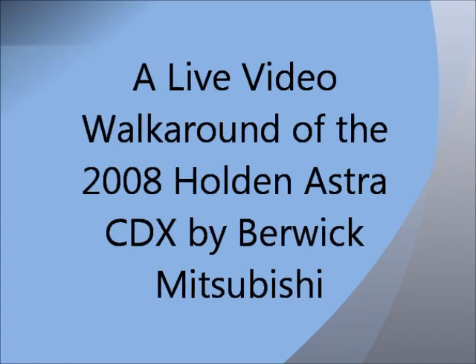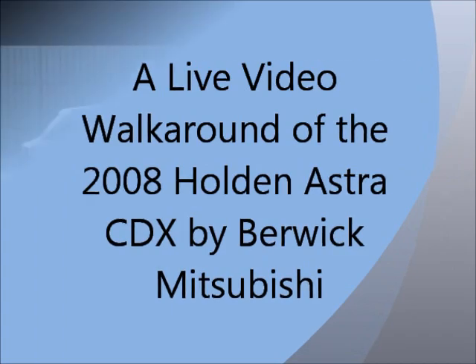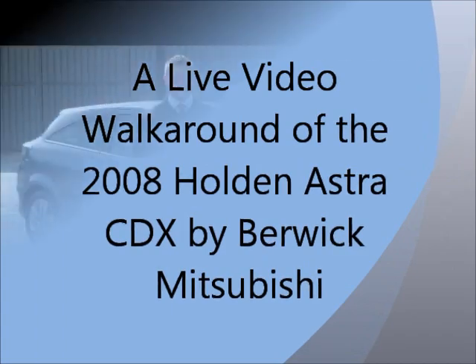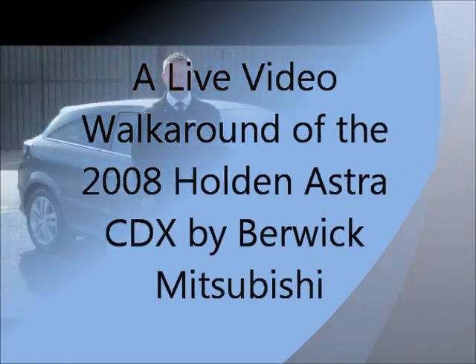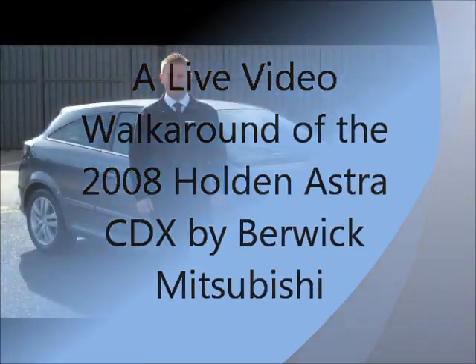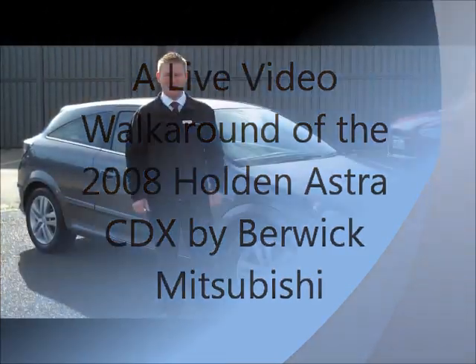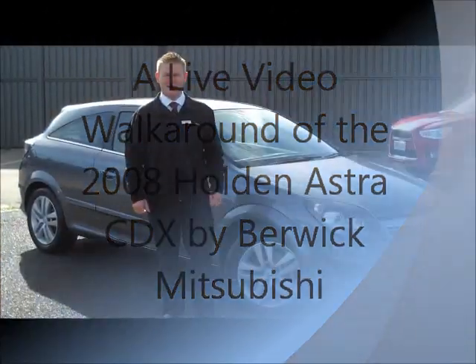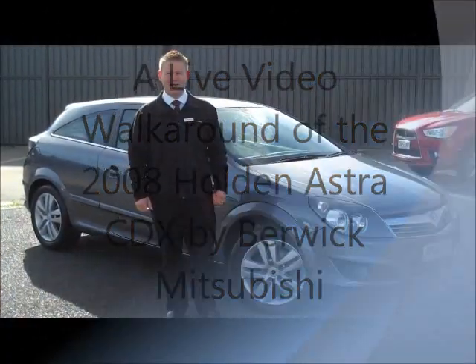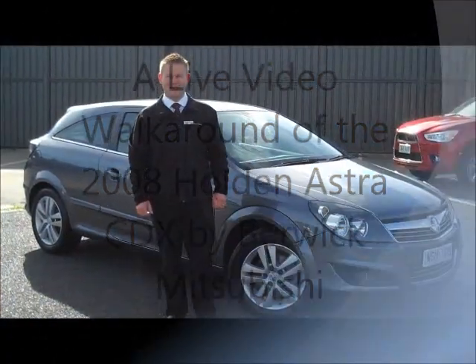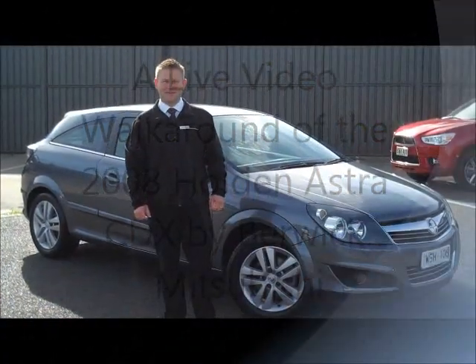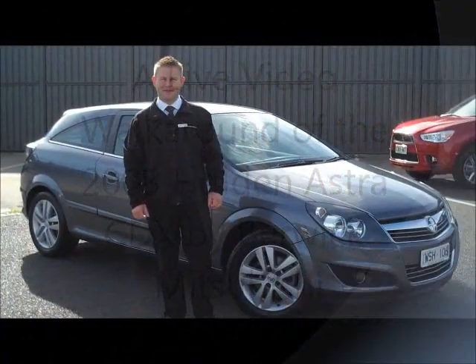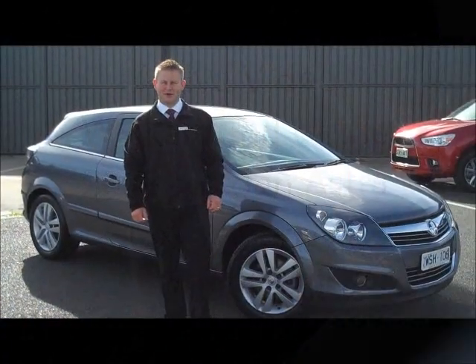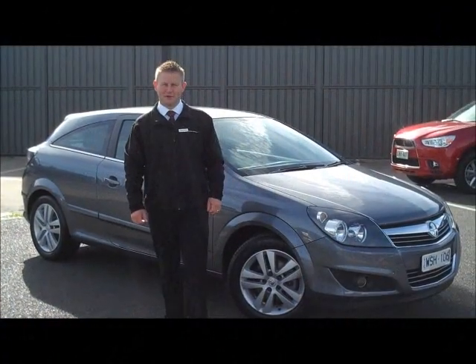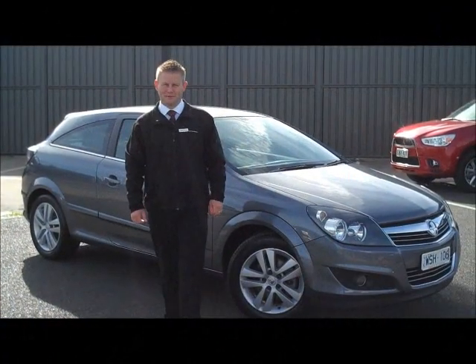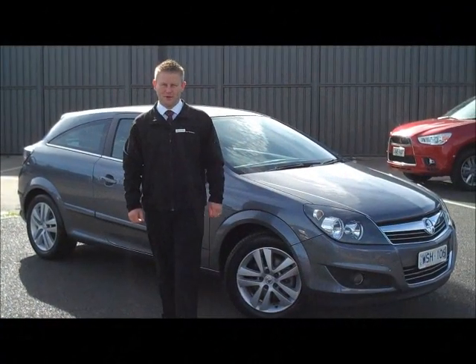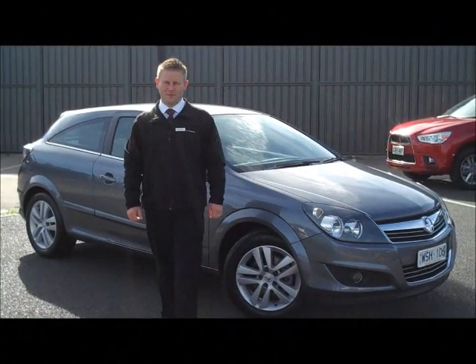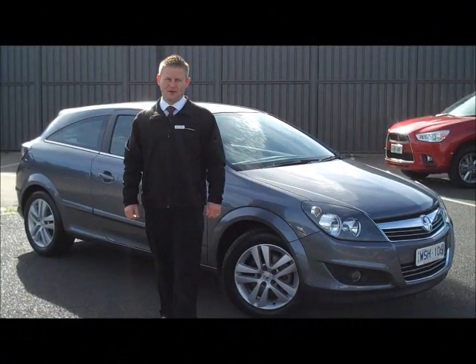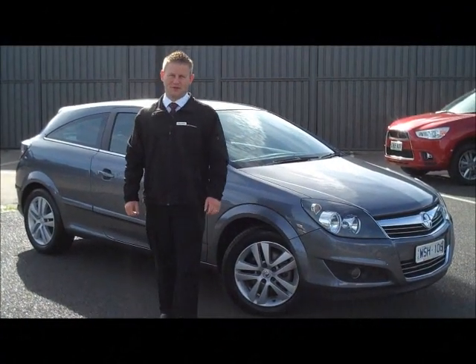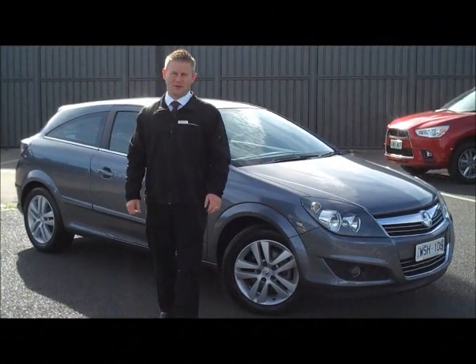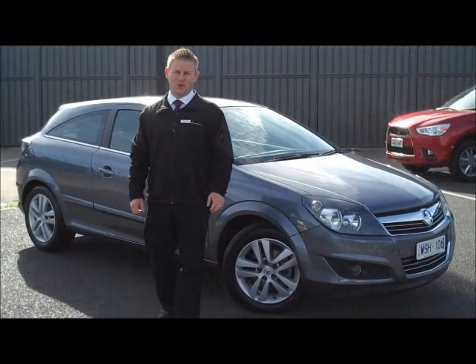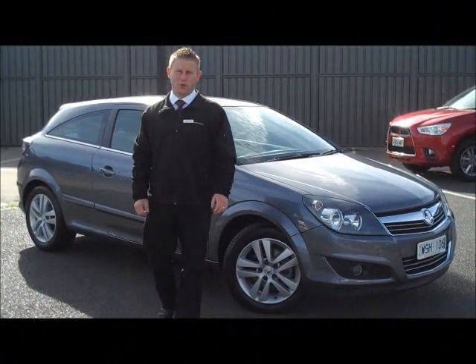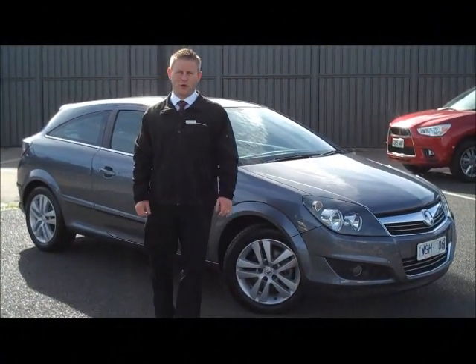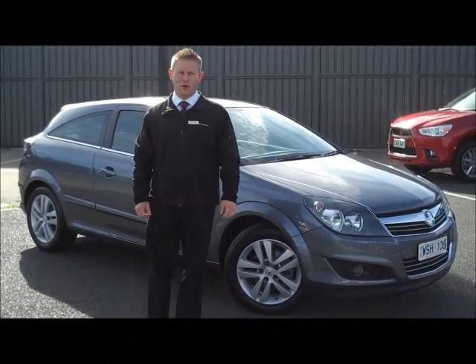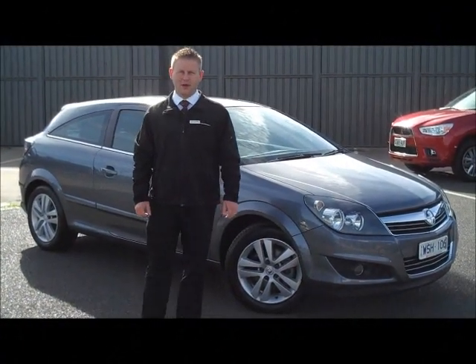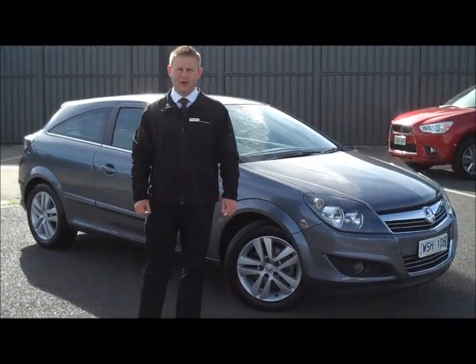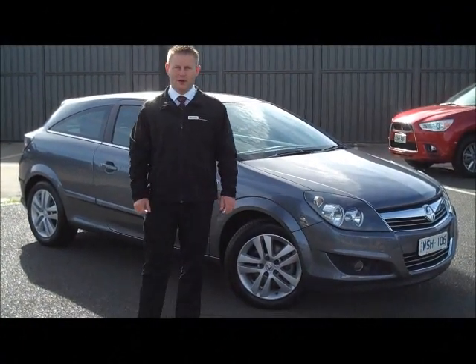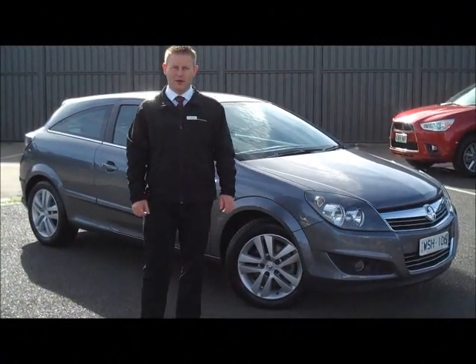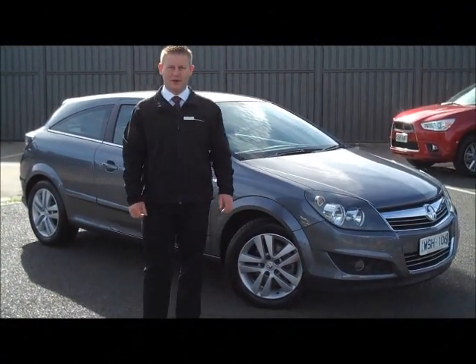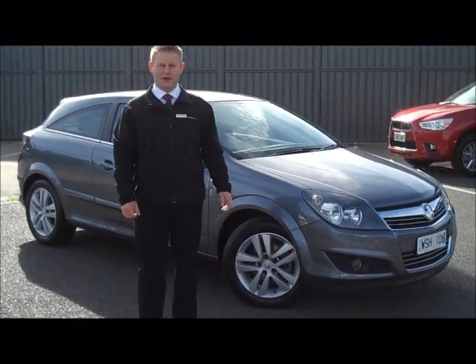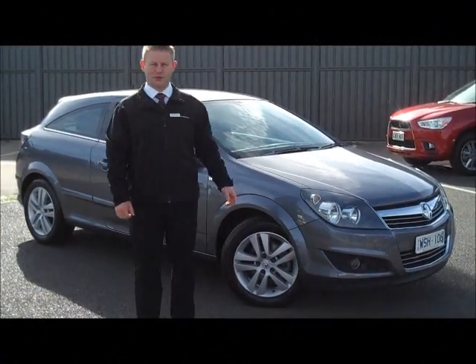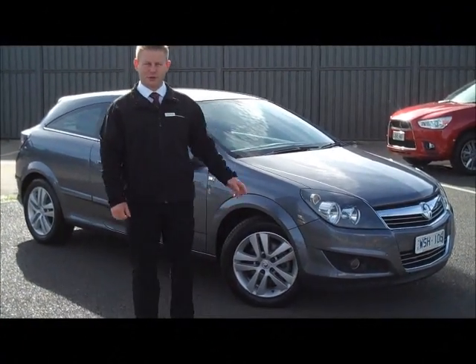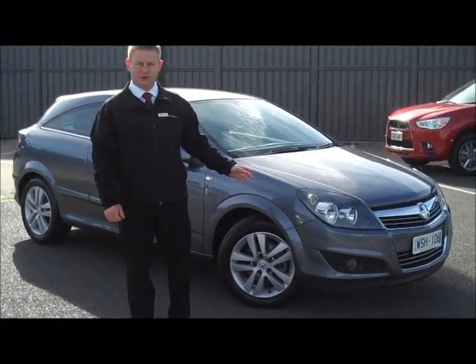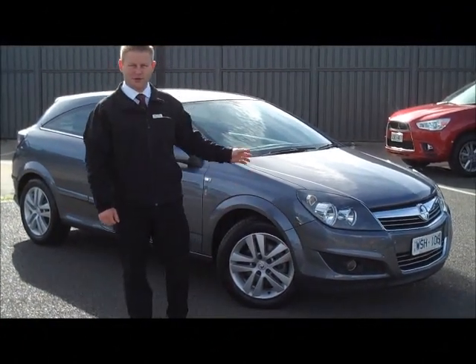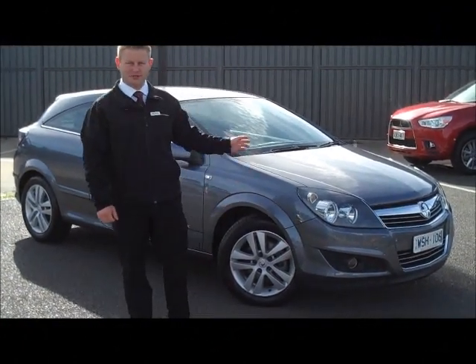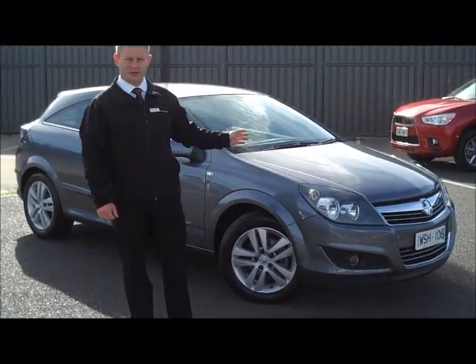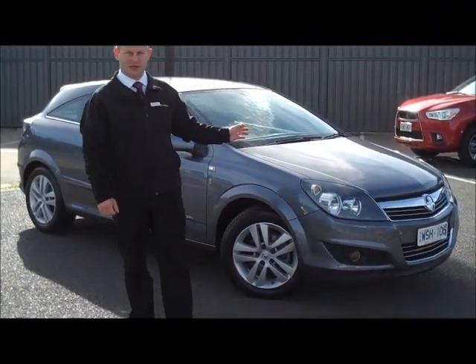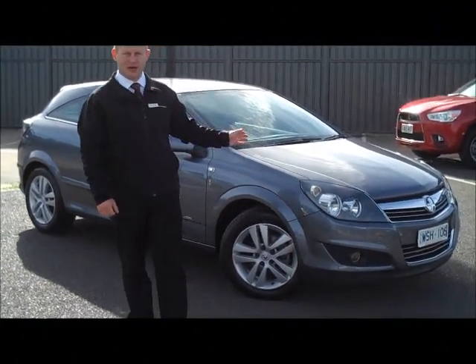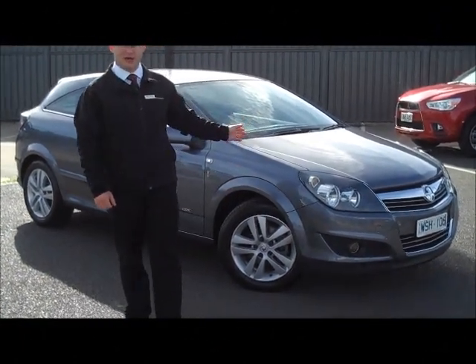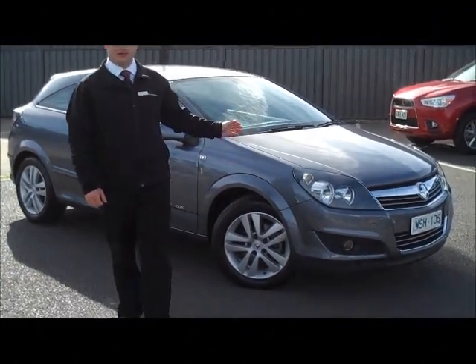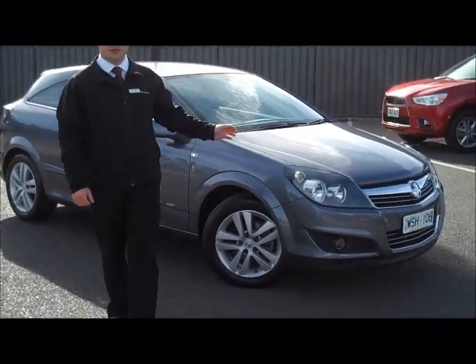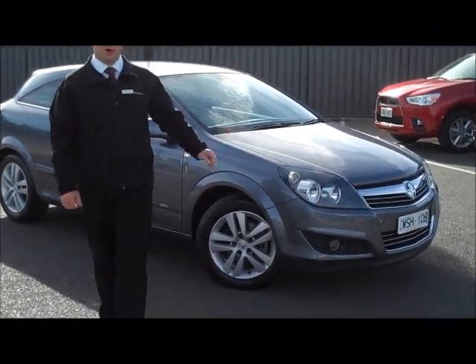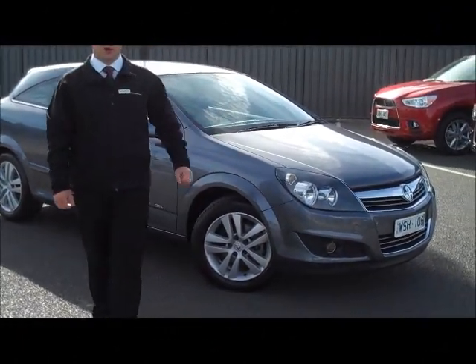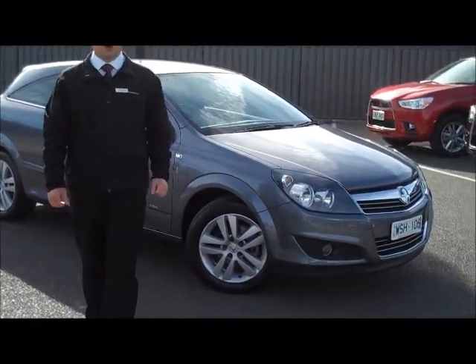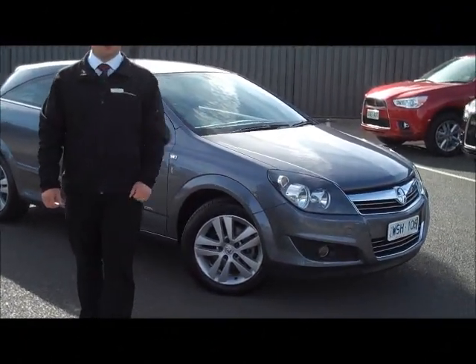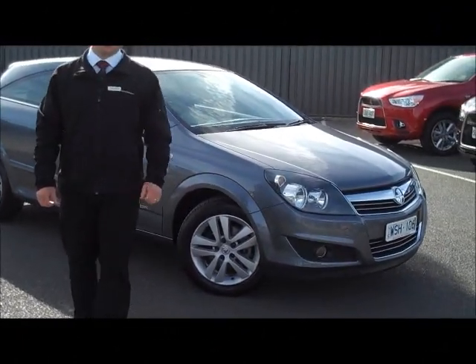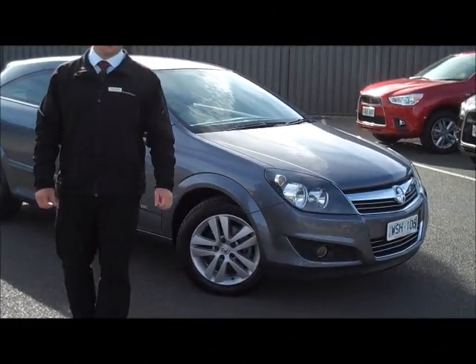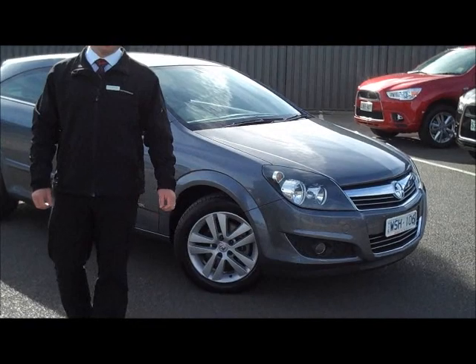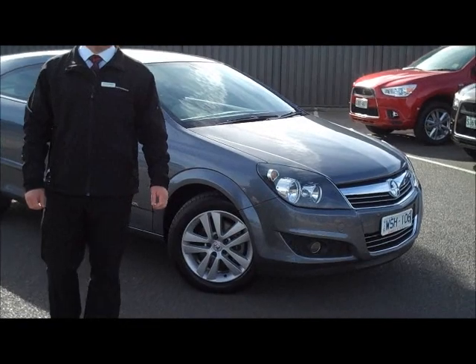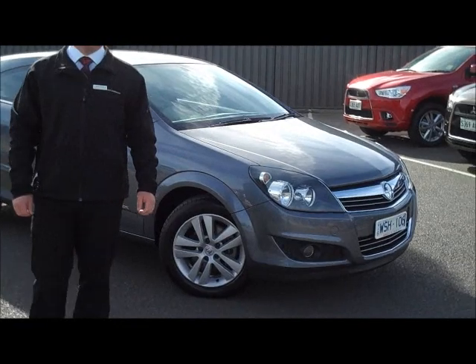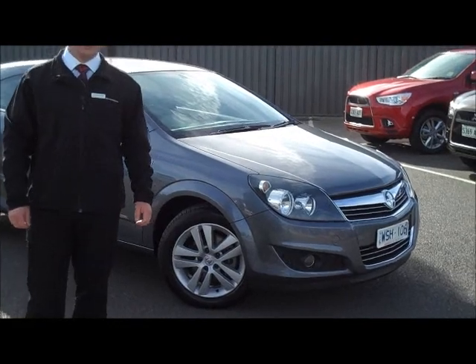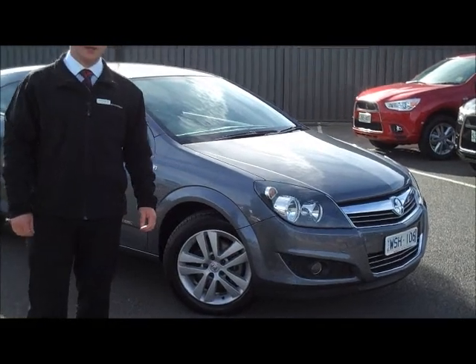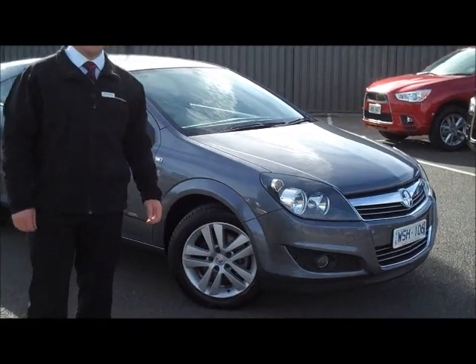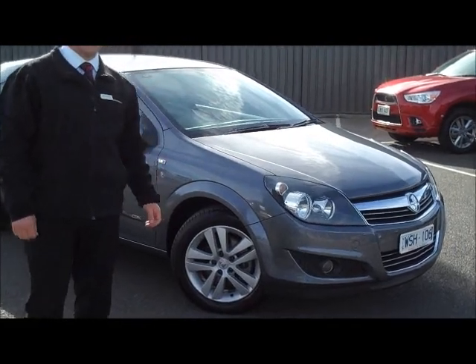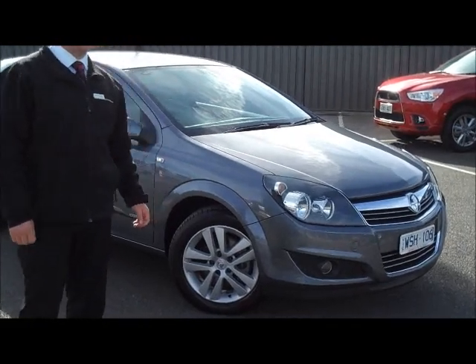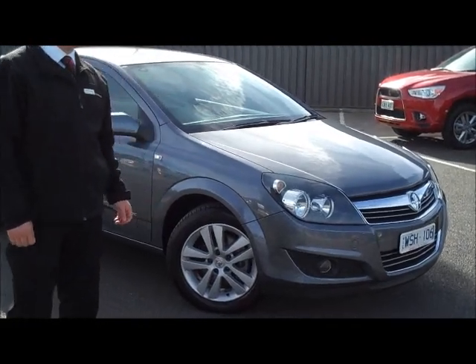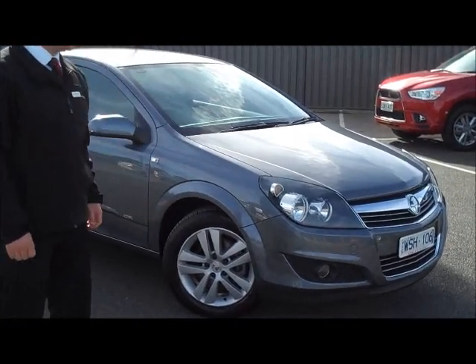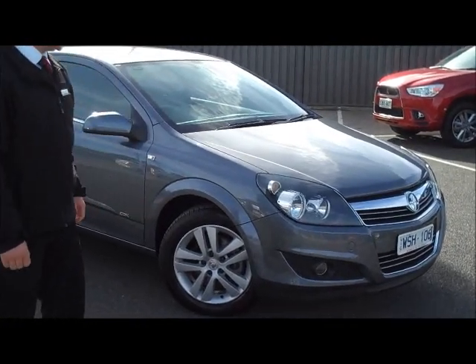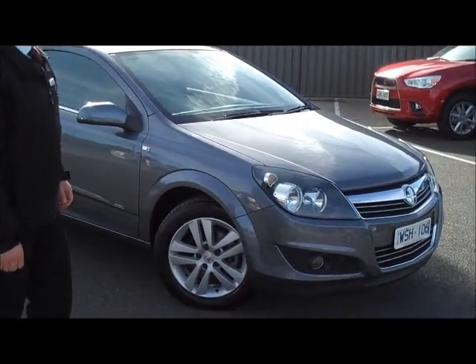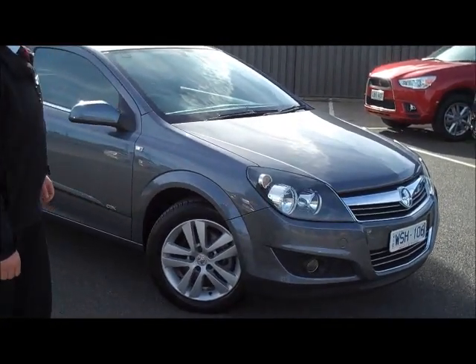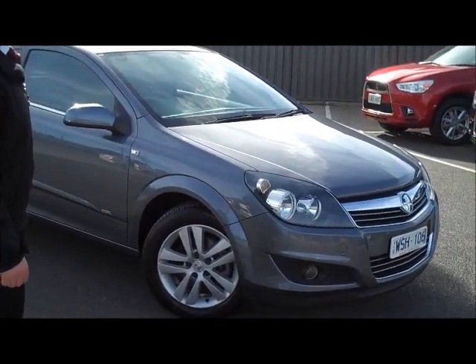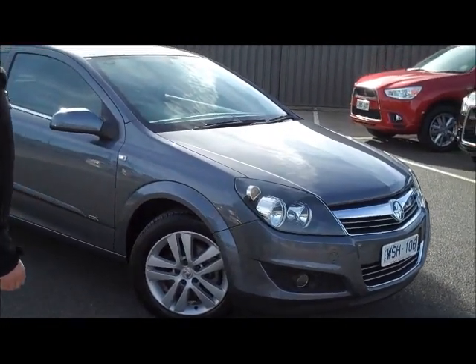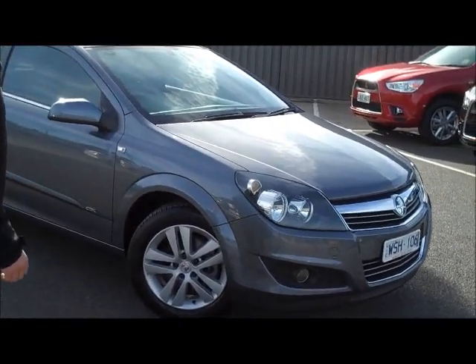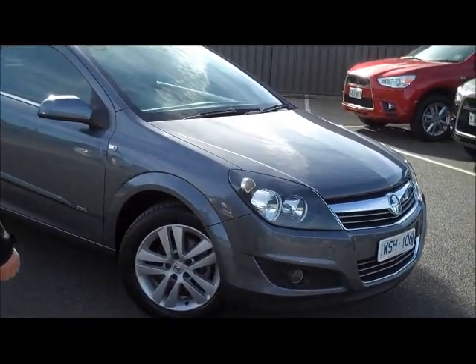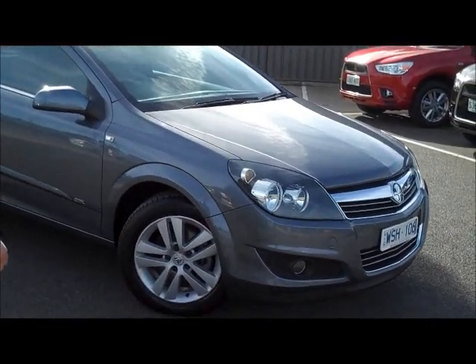Hello, and thank you very much for your inquiry on our 2008 Holden CDX Astra Coupe.